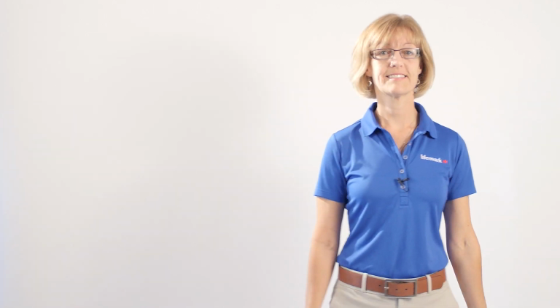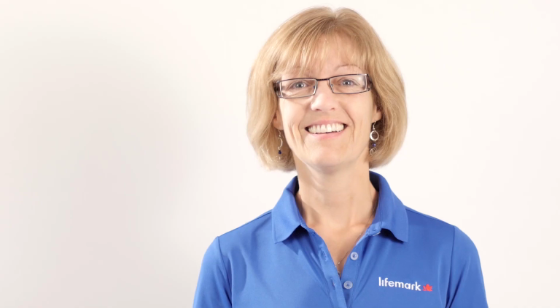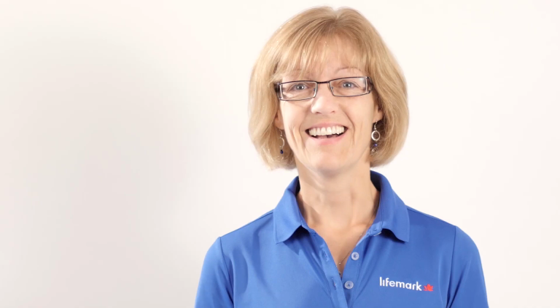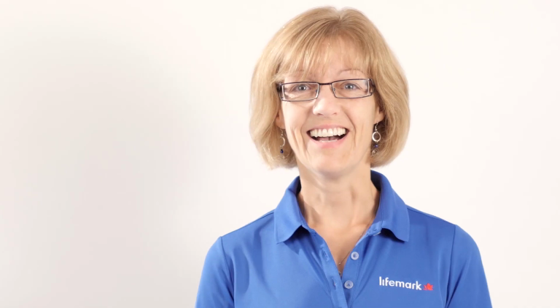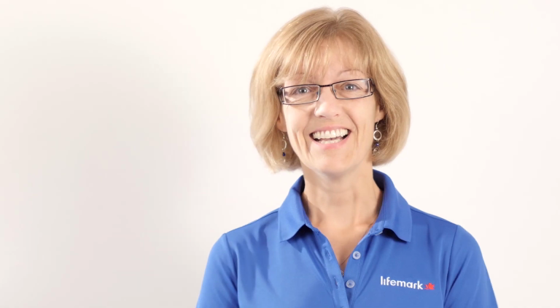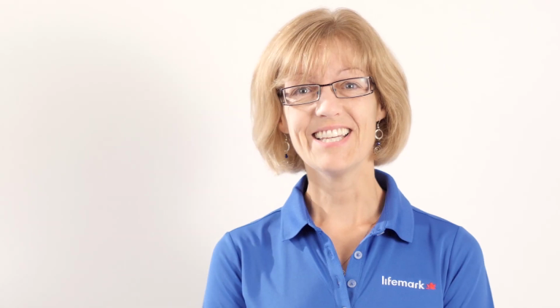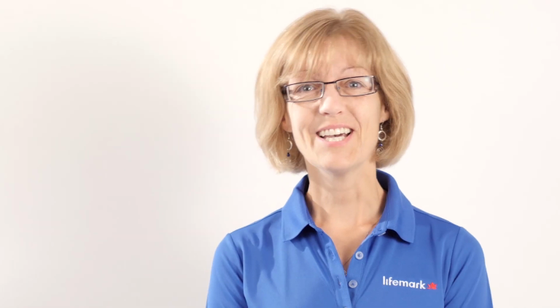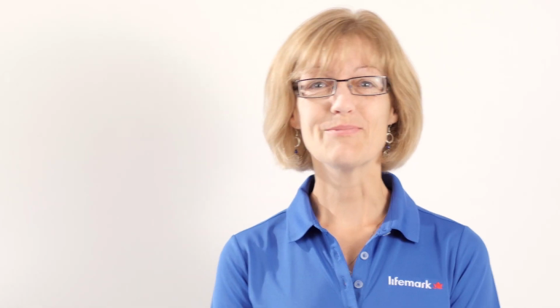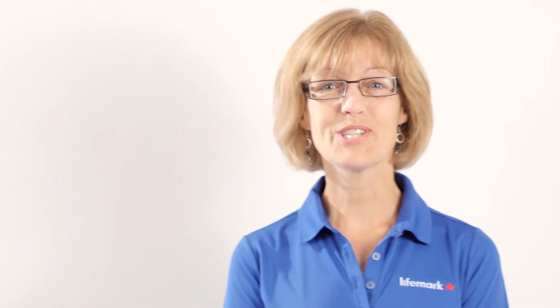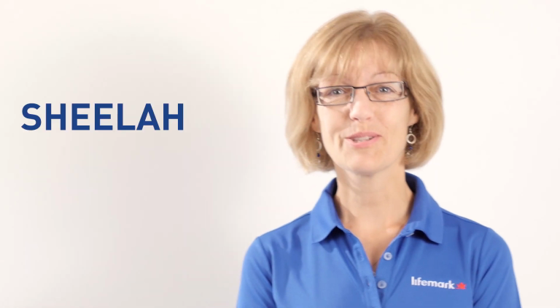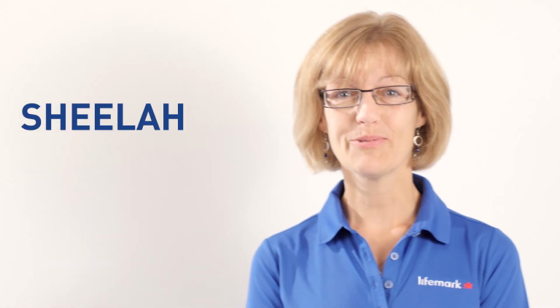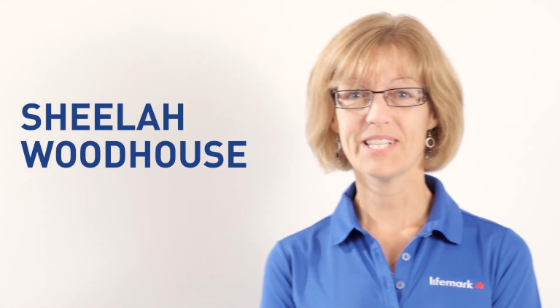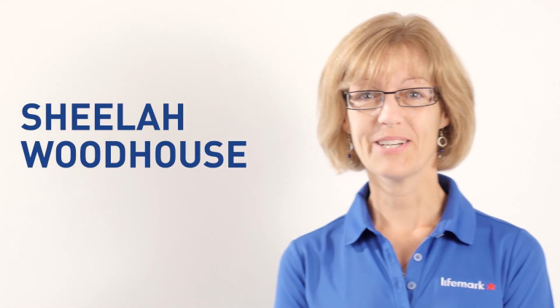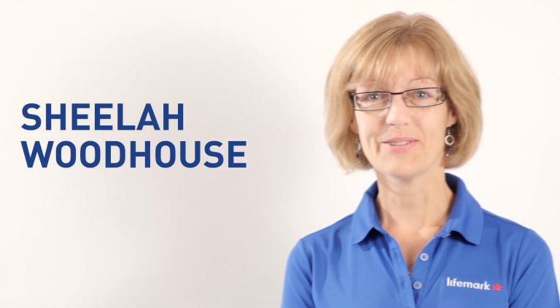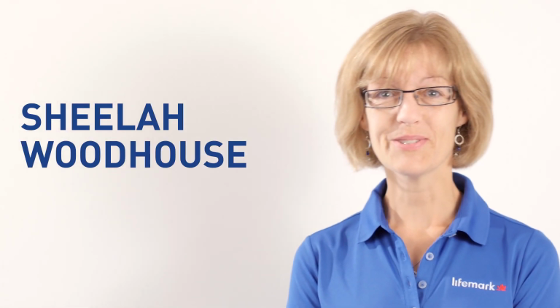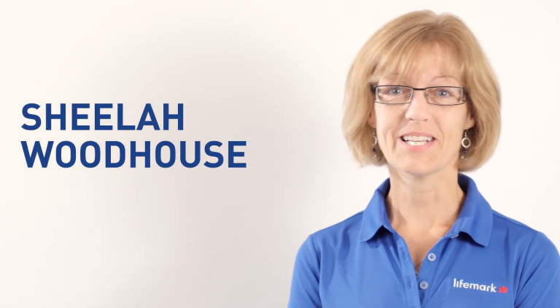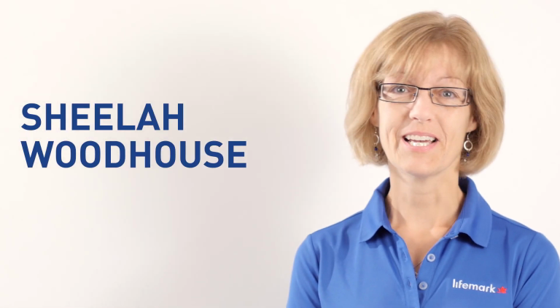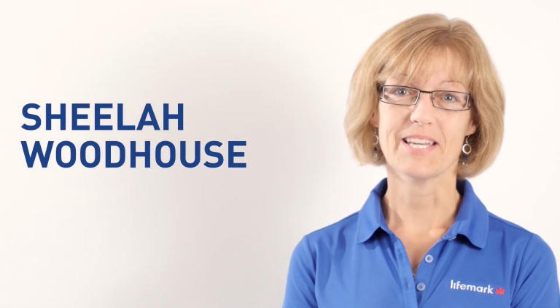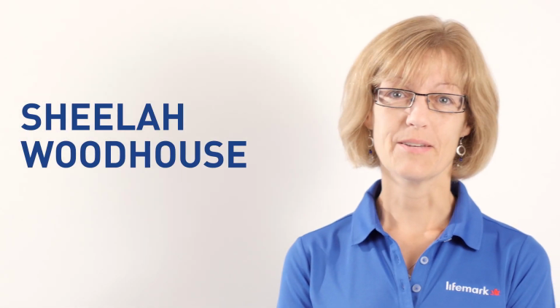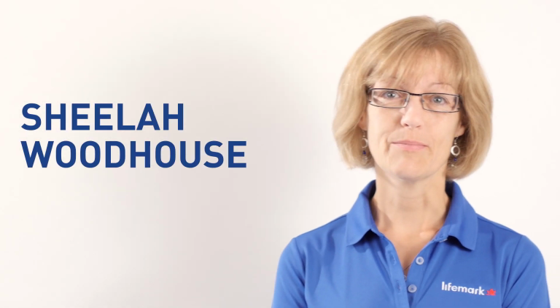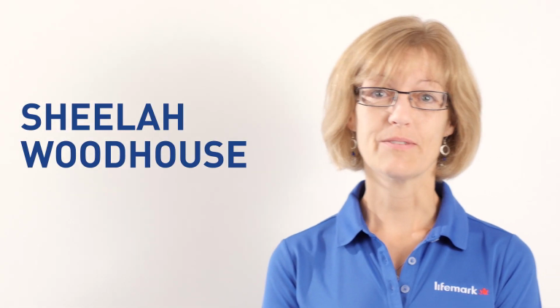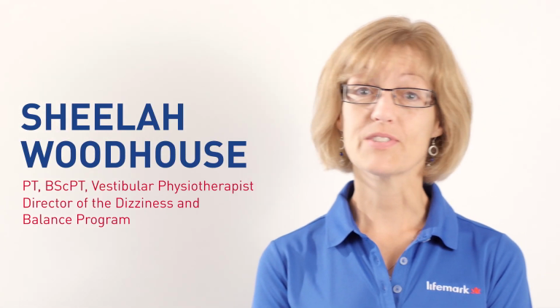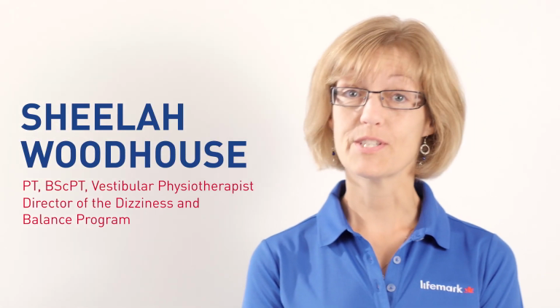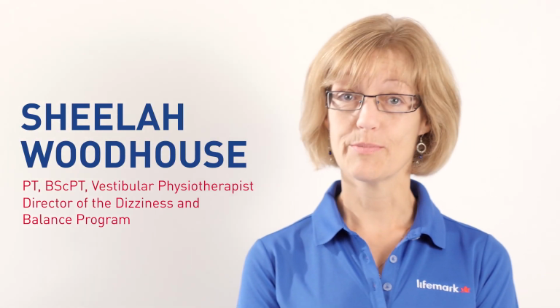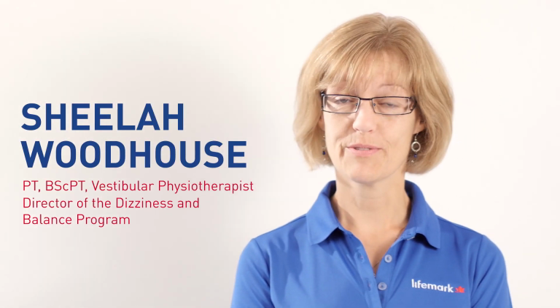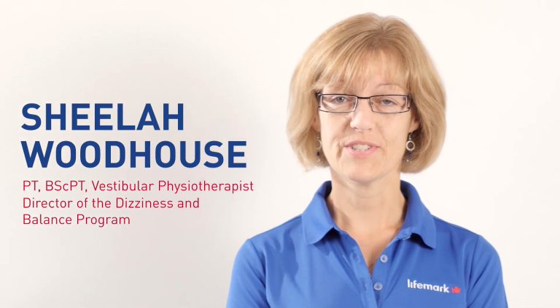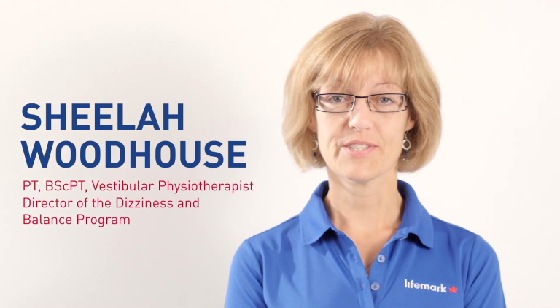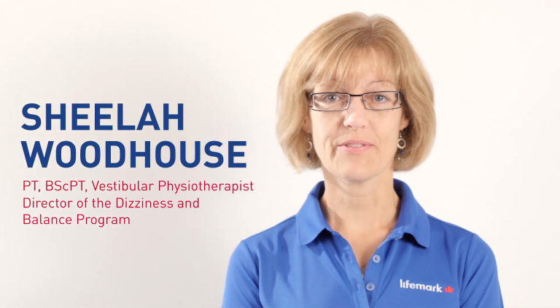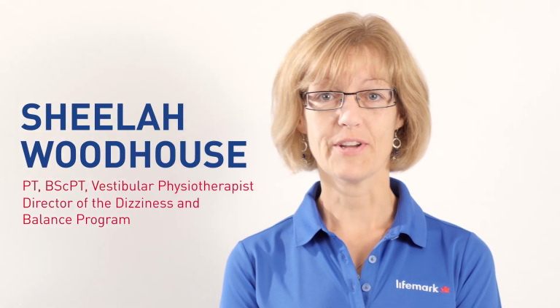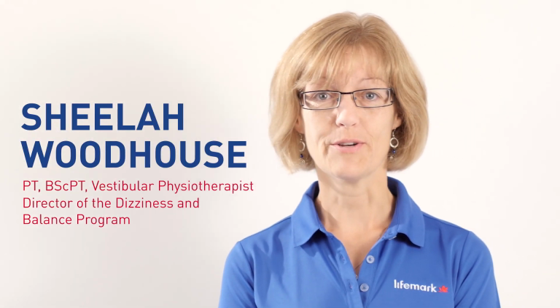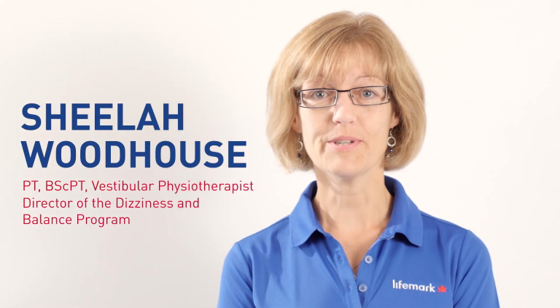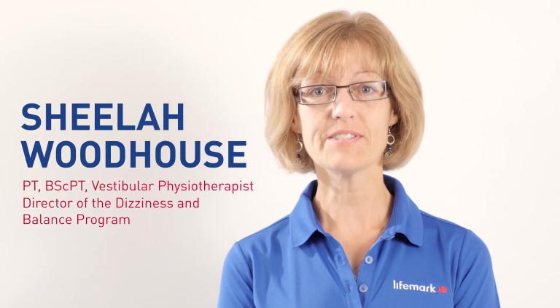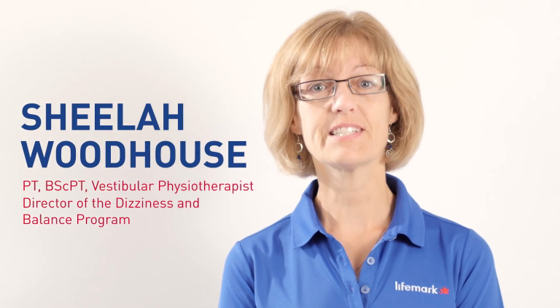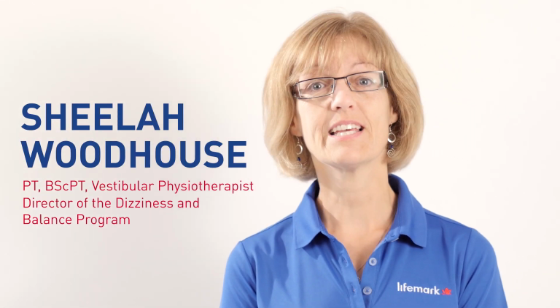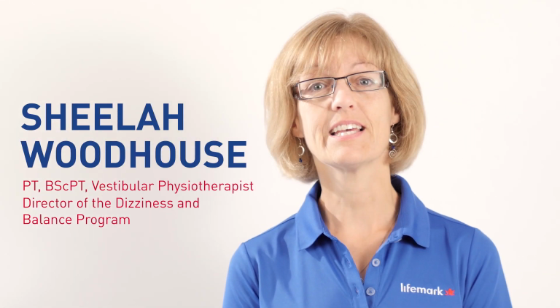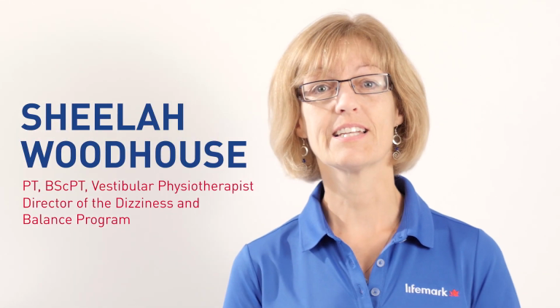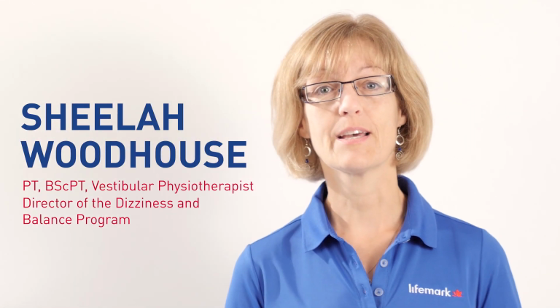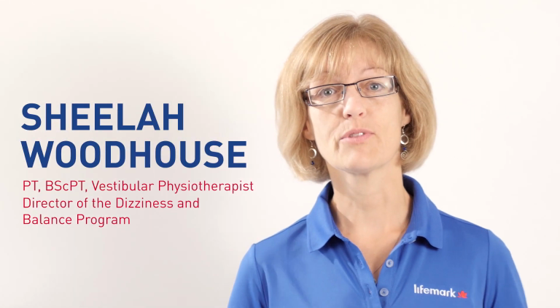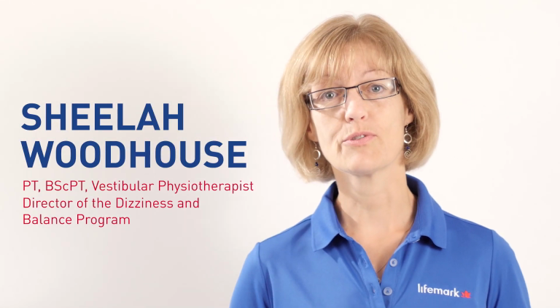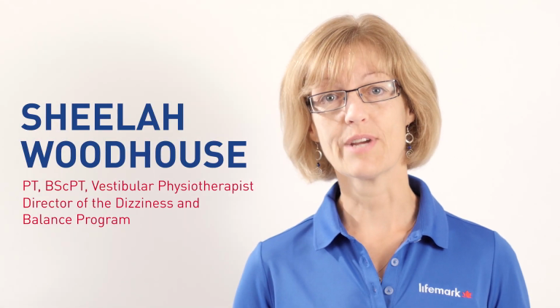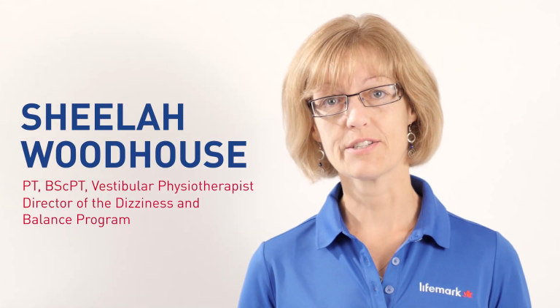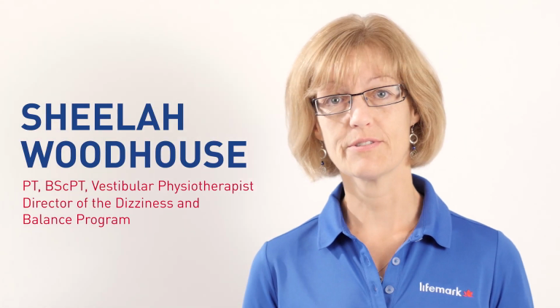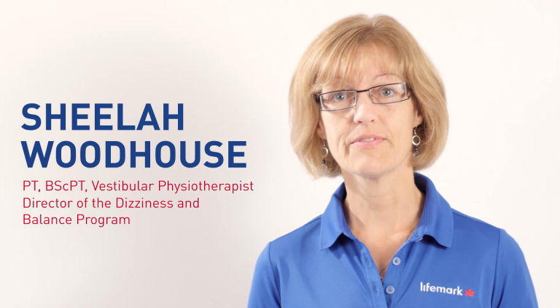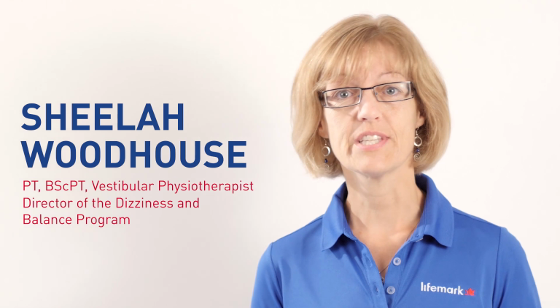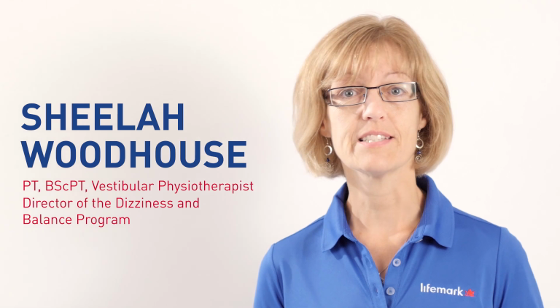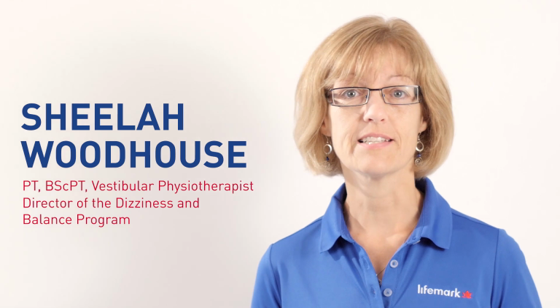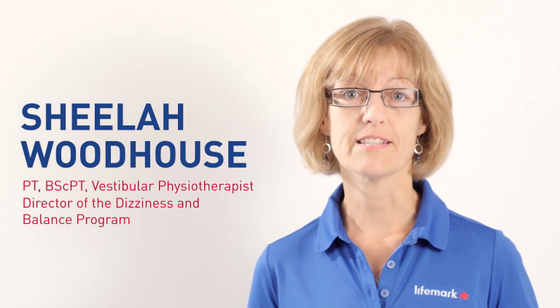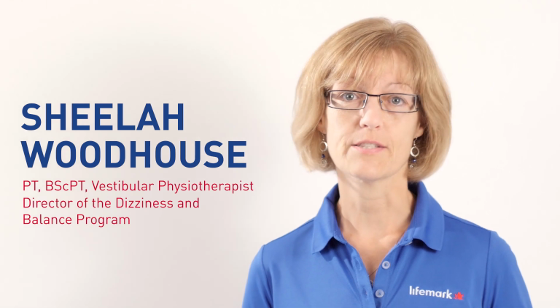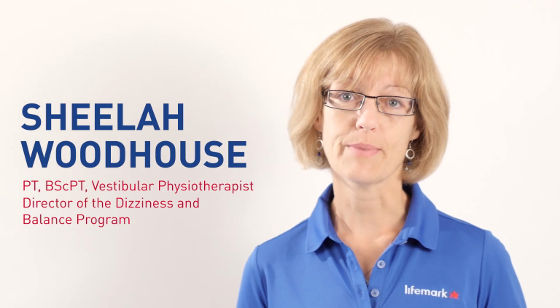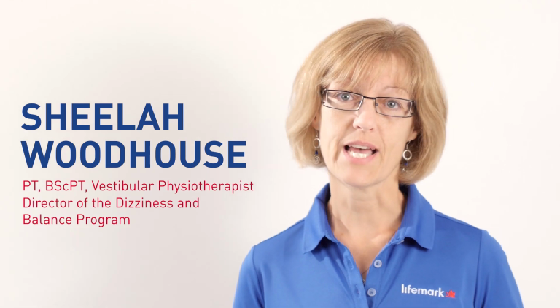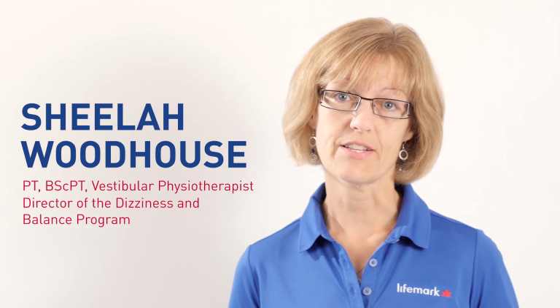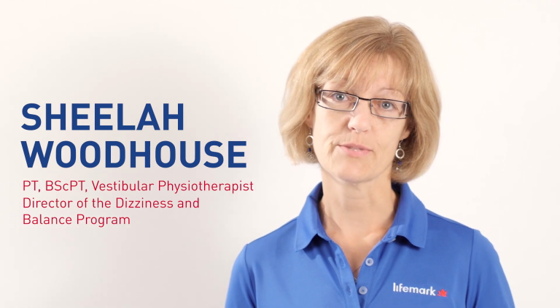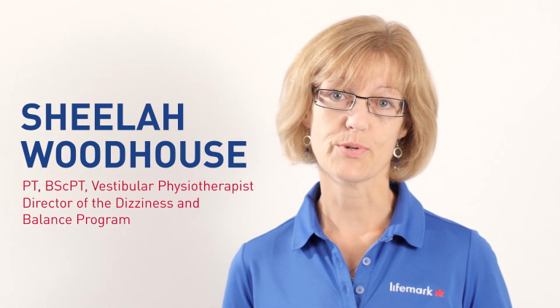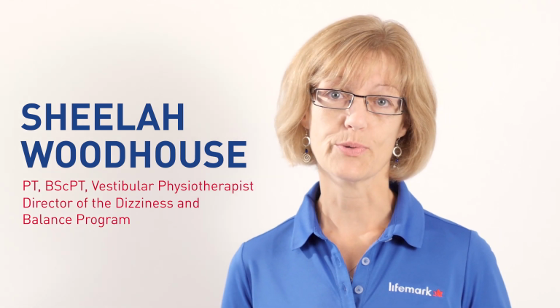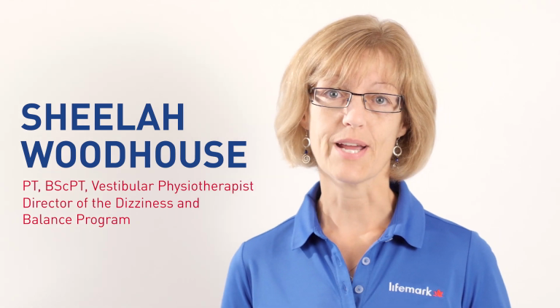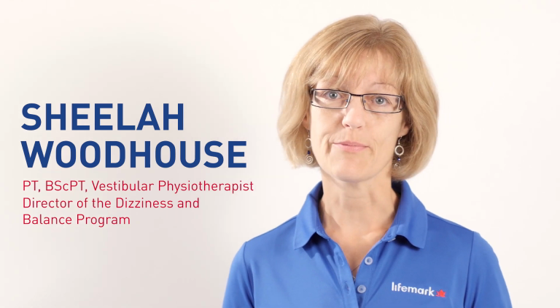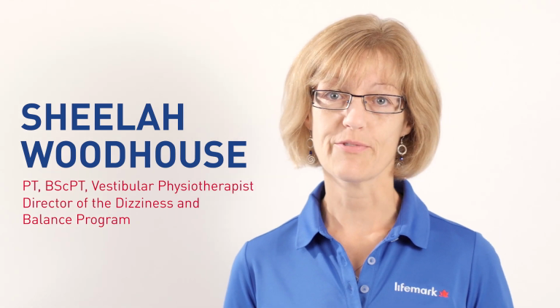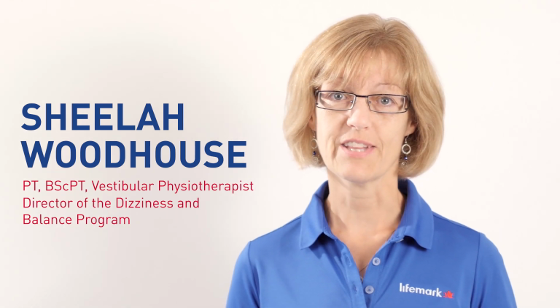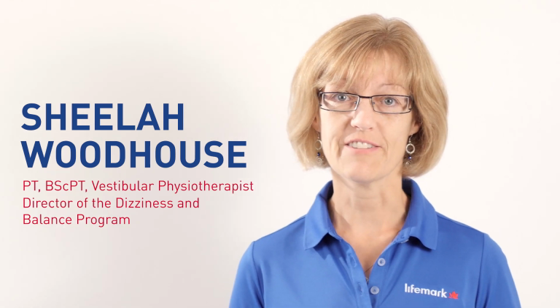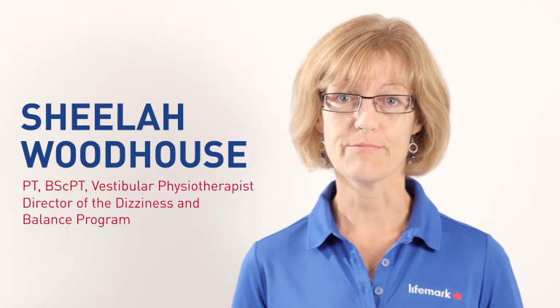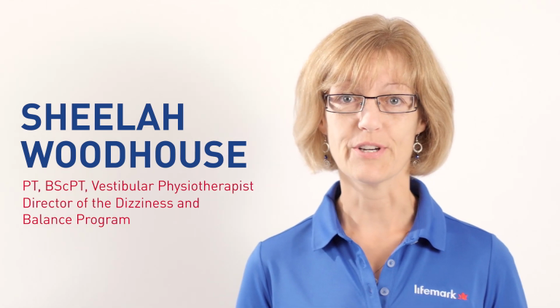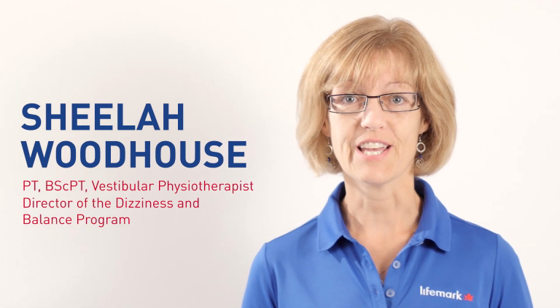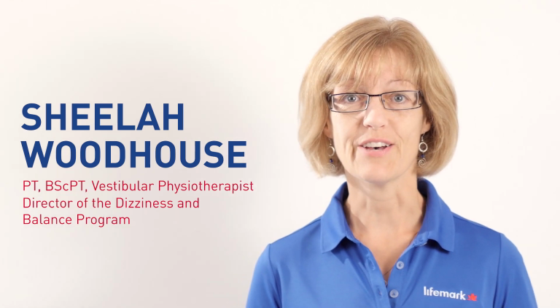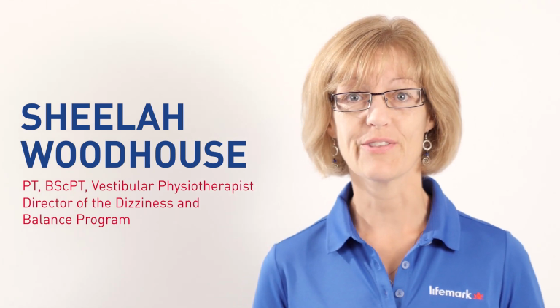Hi, I'm Sheila Woodhouse. I am a vestibular physiotherapist and I'm the director of the dizziness and balance program for Life Mark Health.